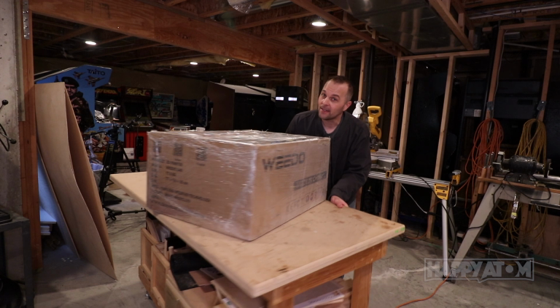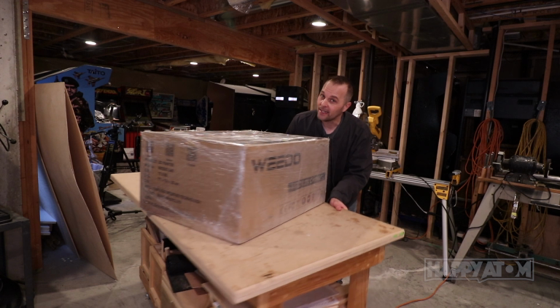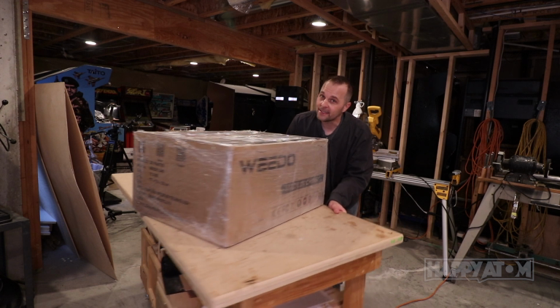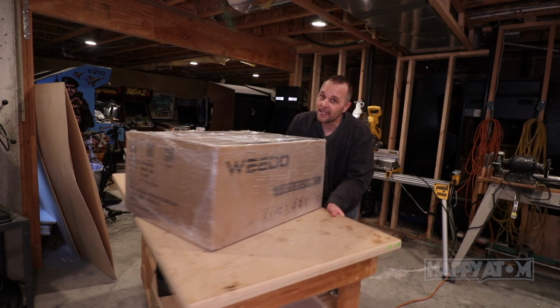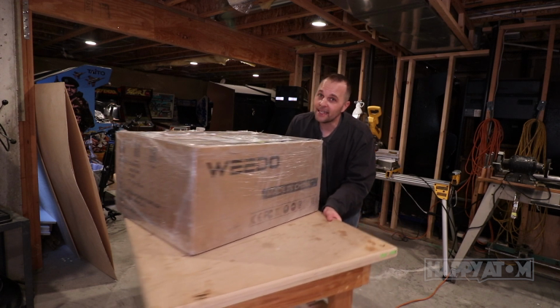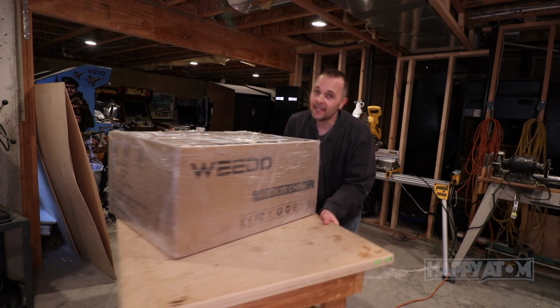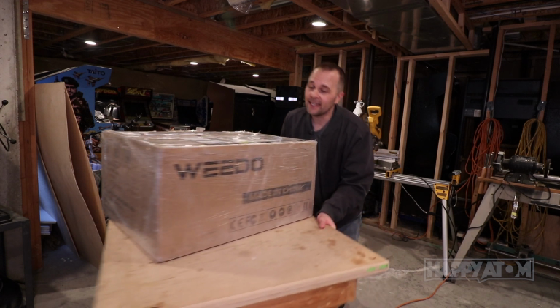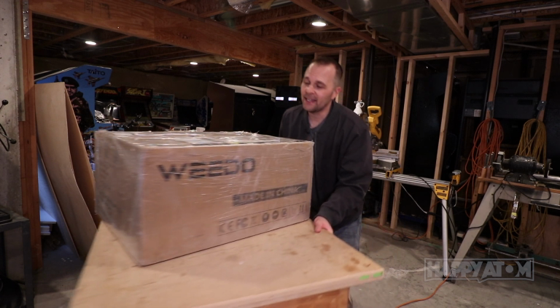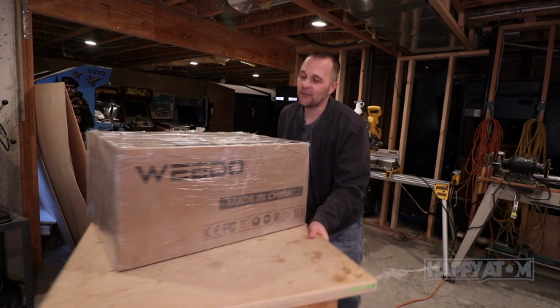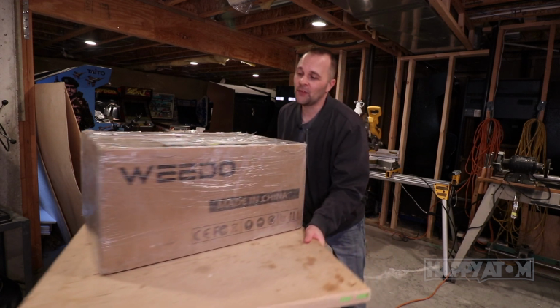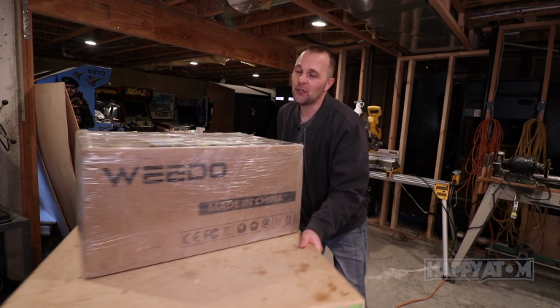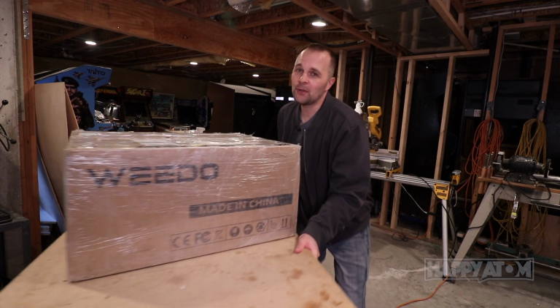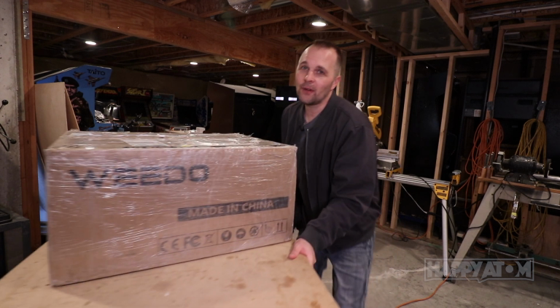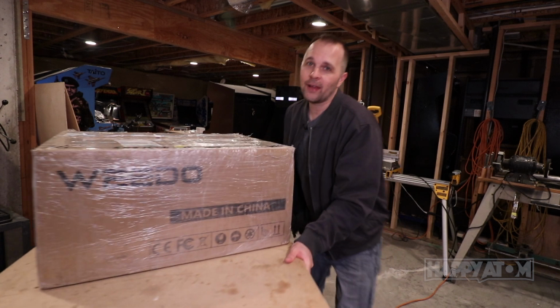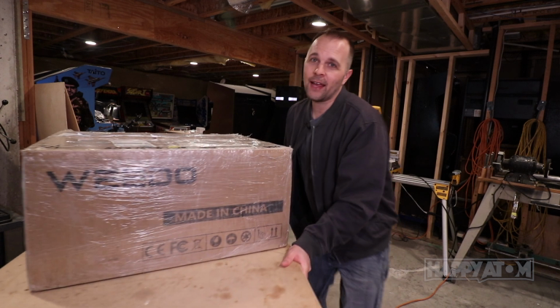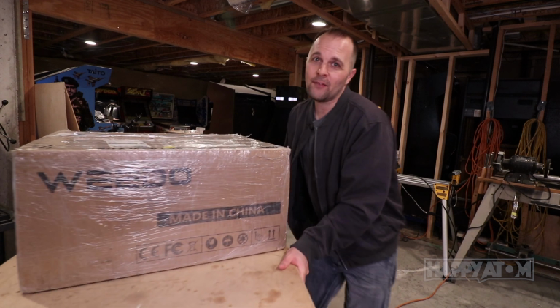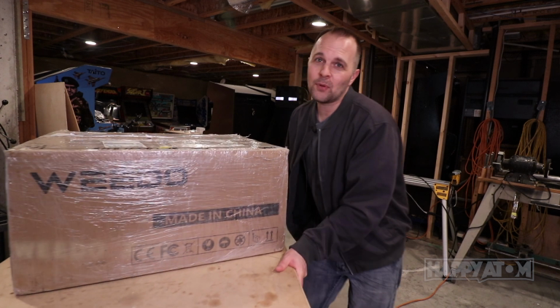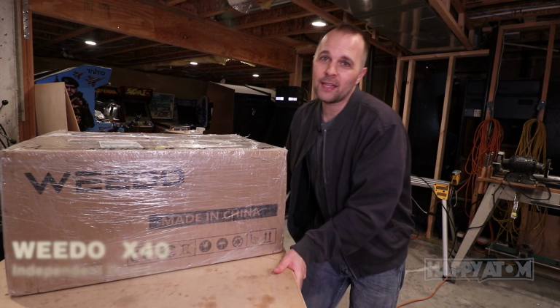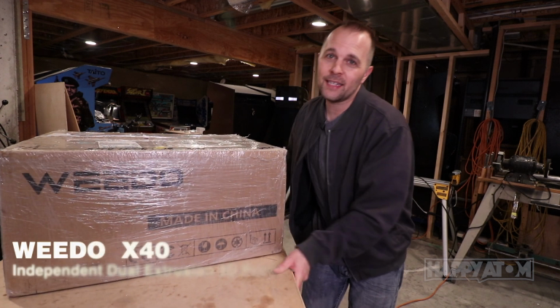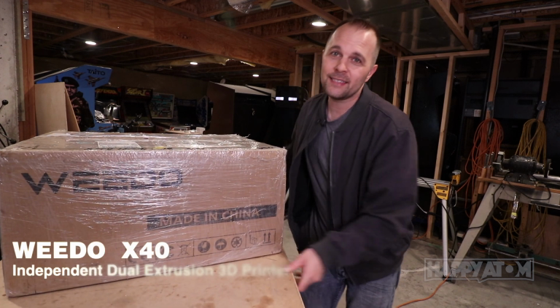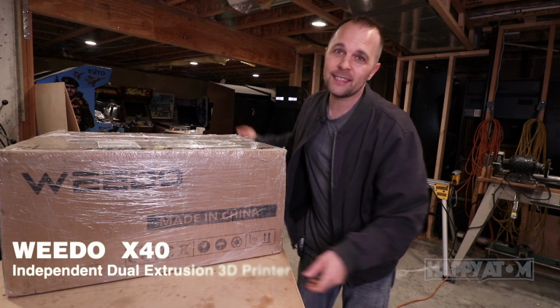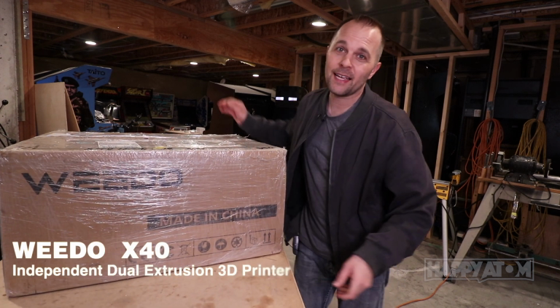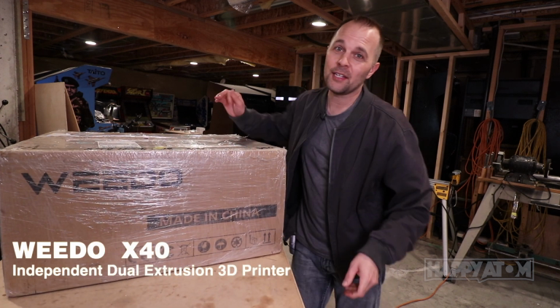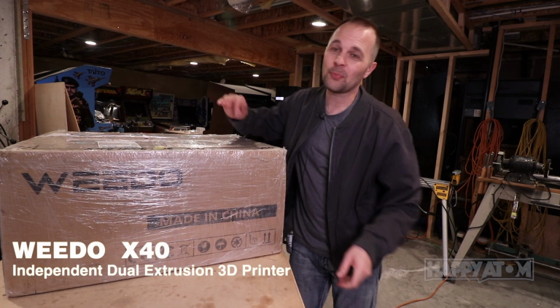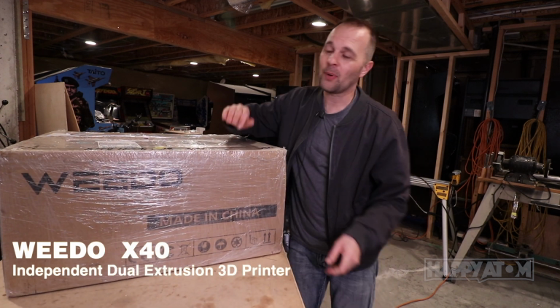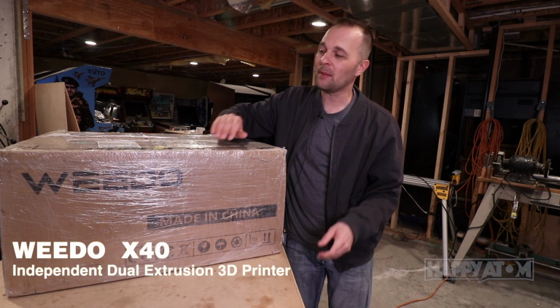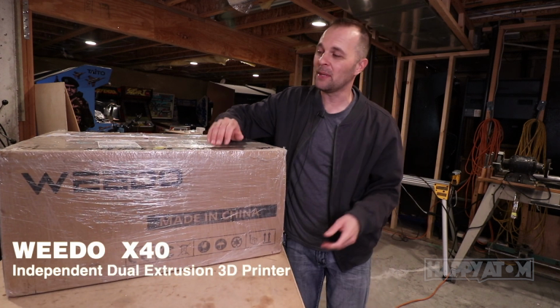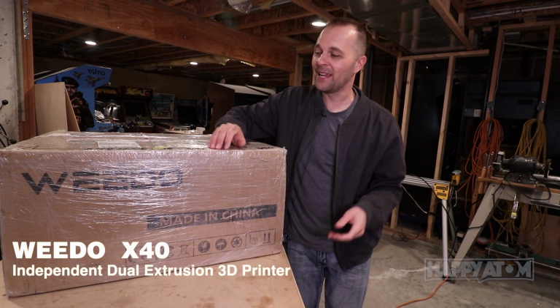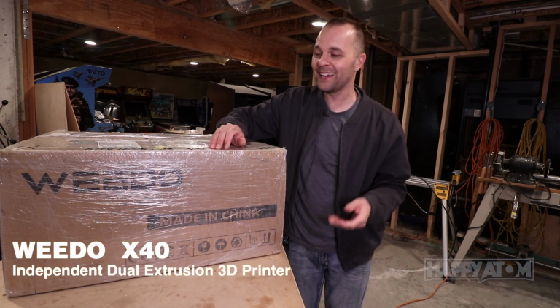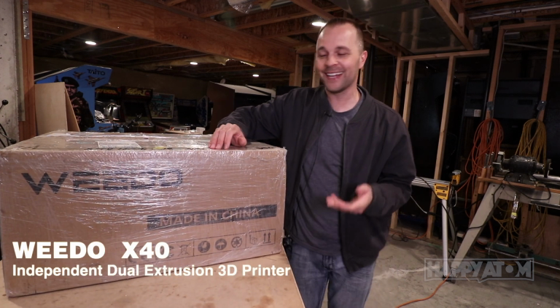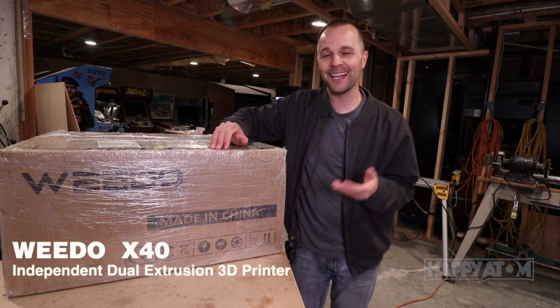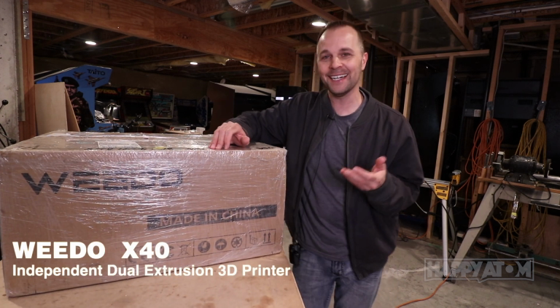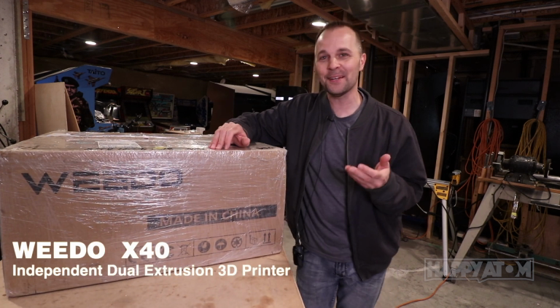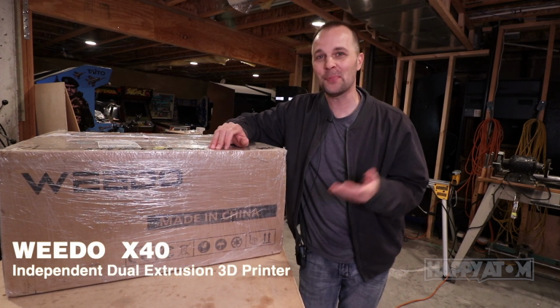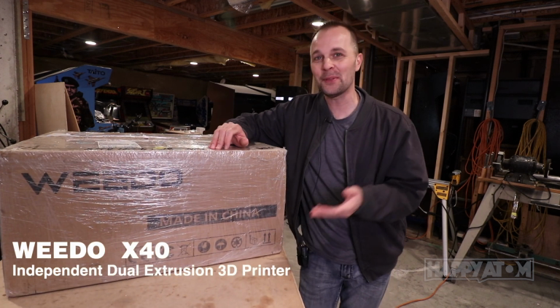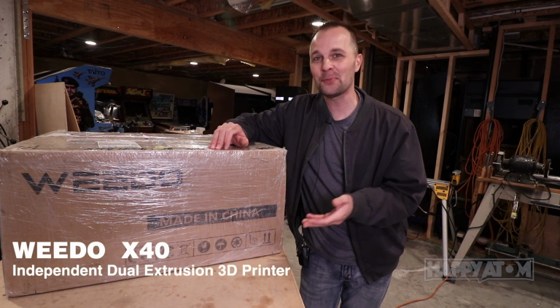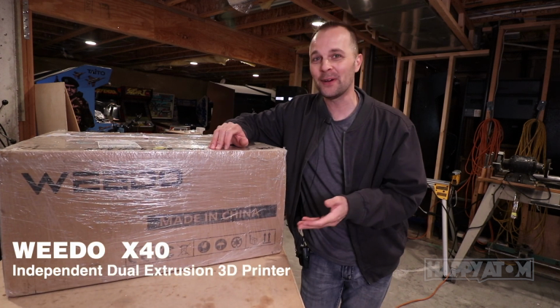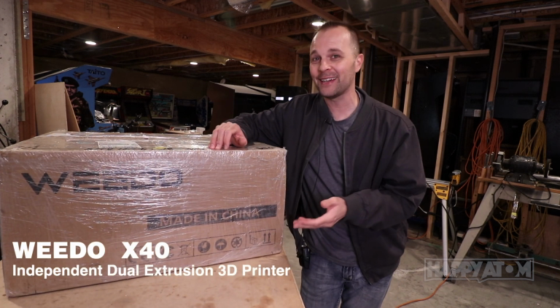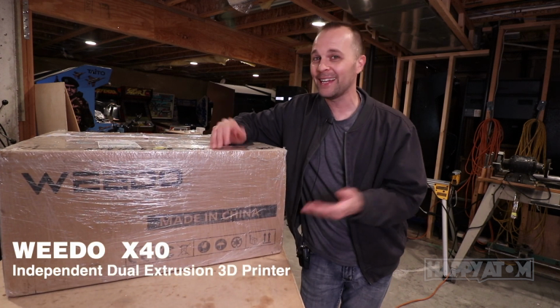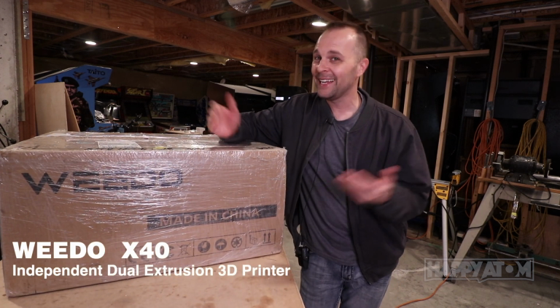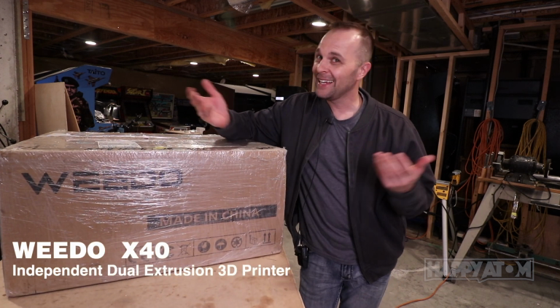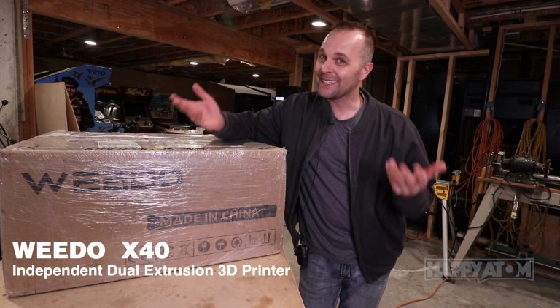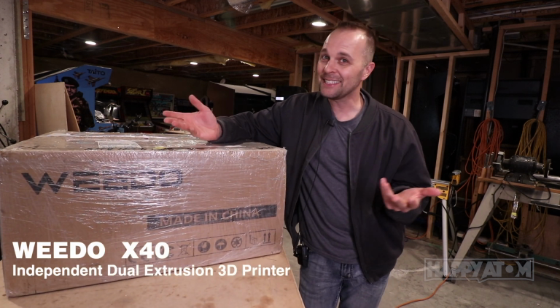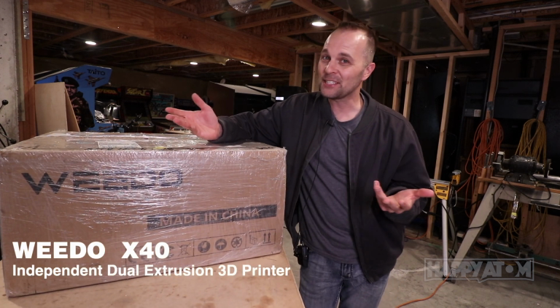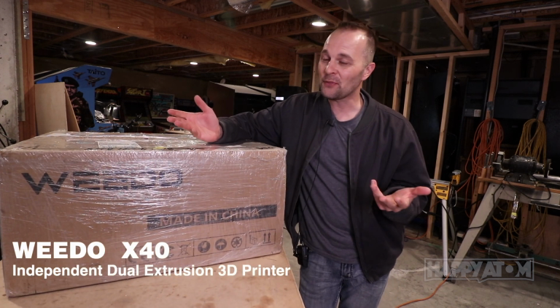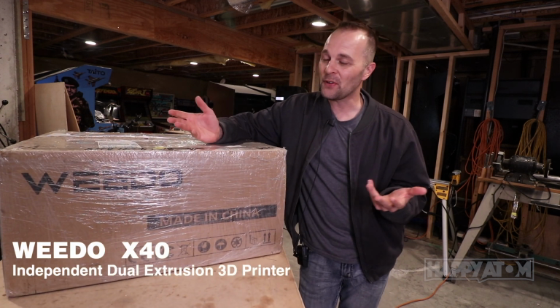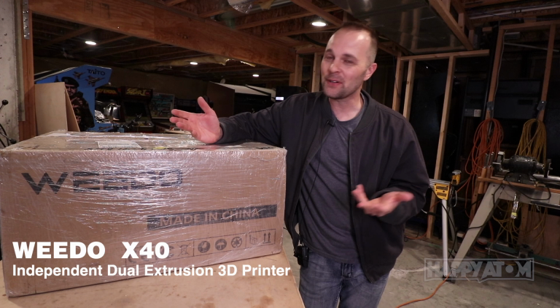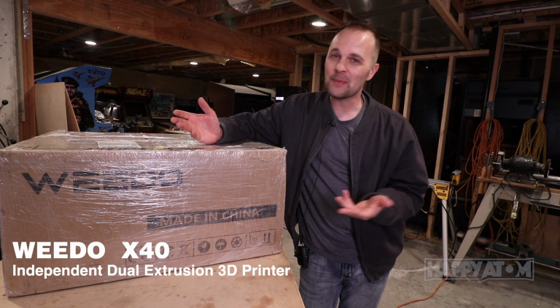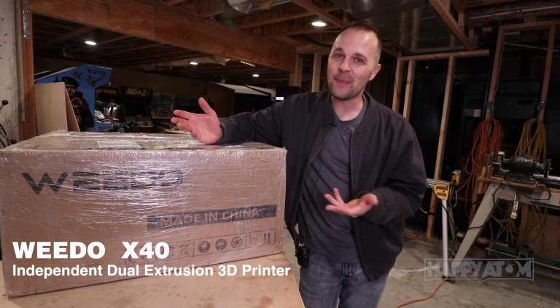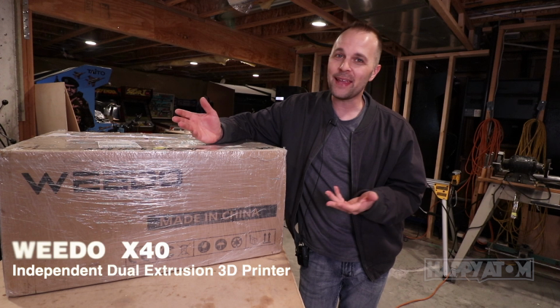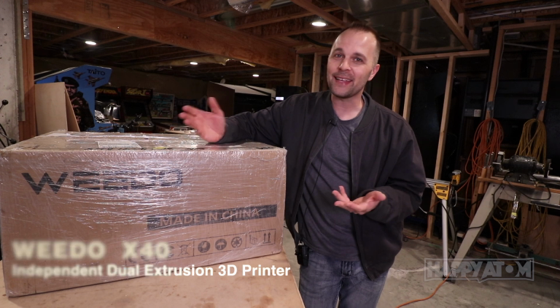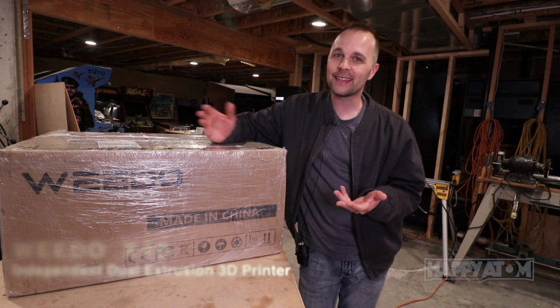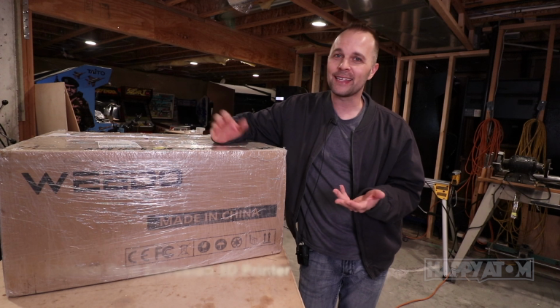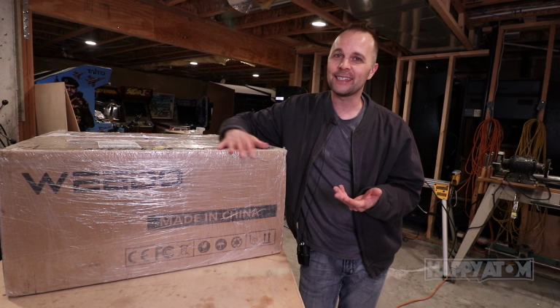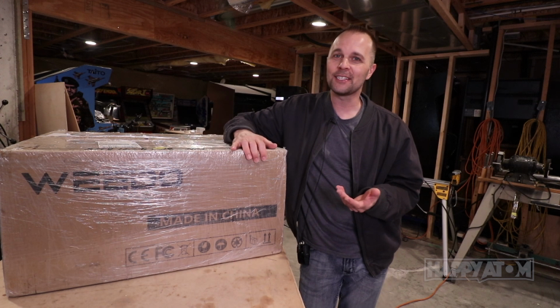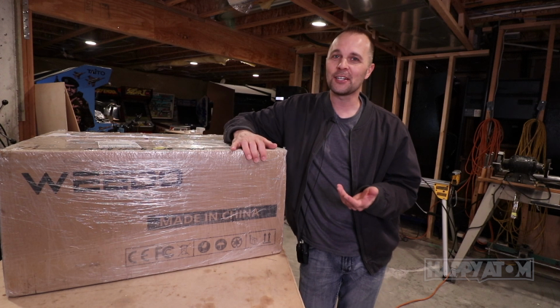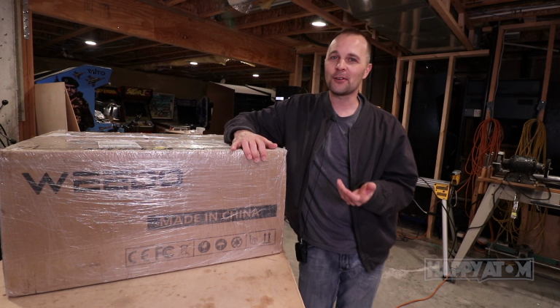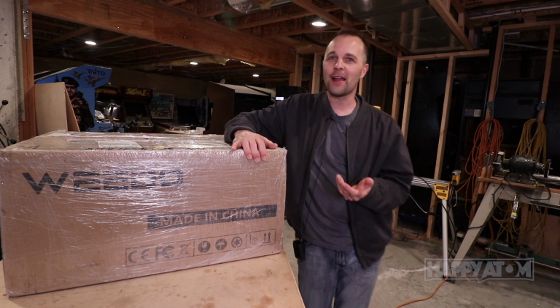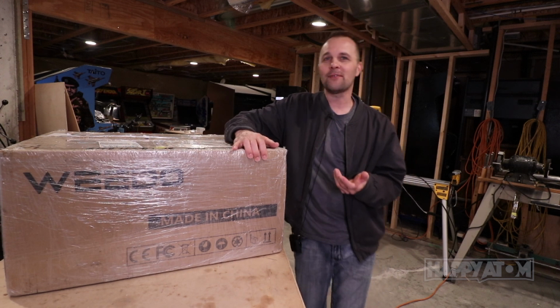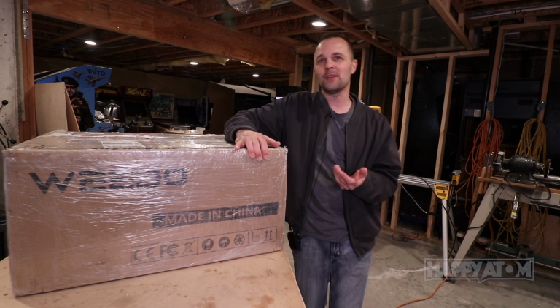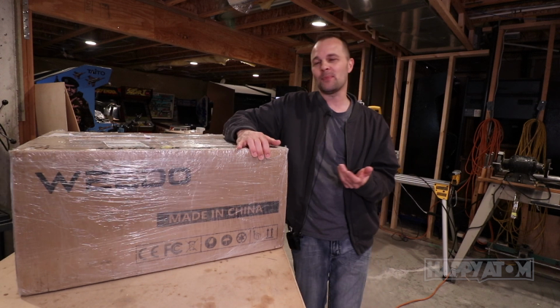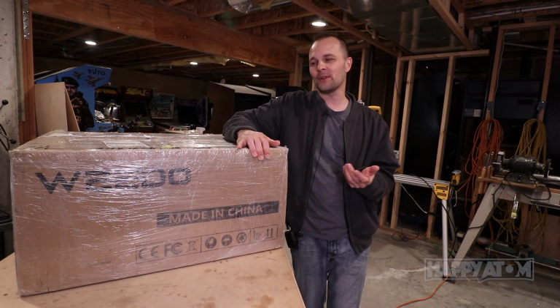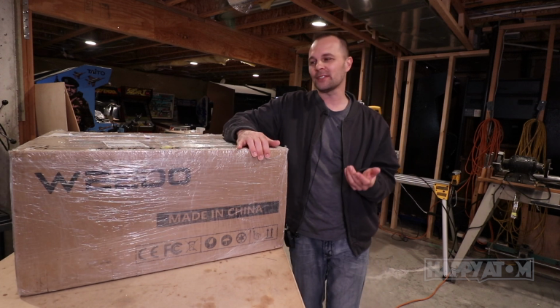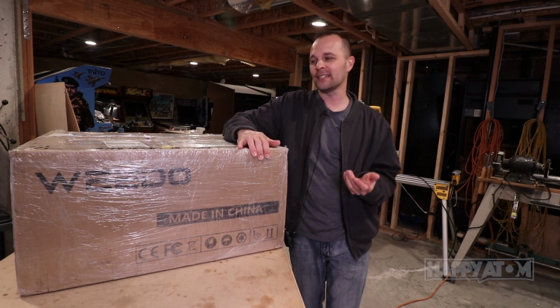I tell you, if you don't have one of these yet, you're probably going to end up with one — at least if you're into making things and are a crafty person.